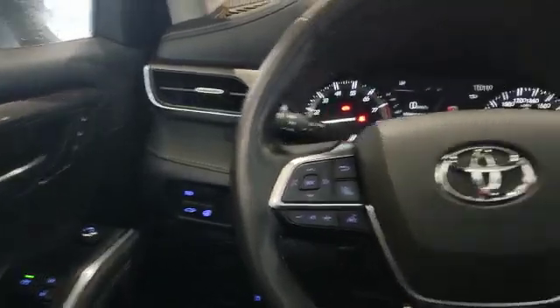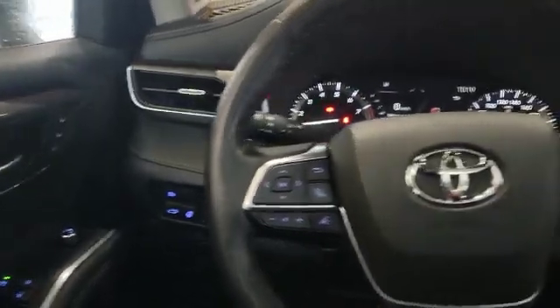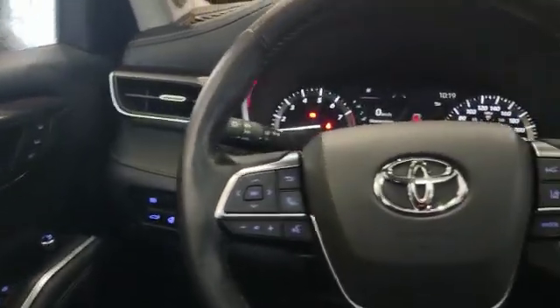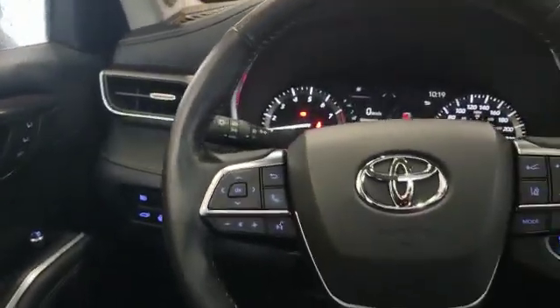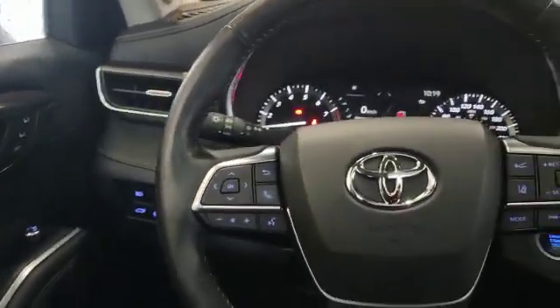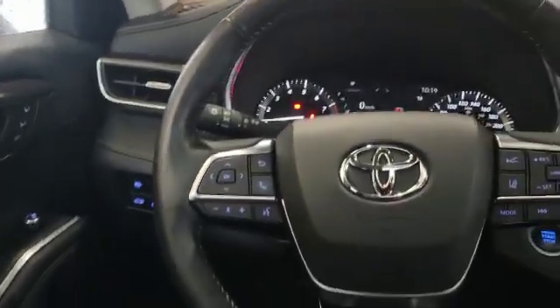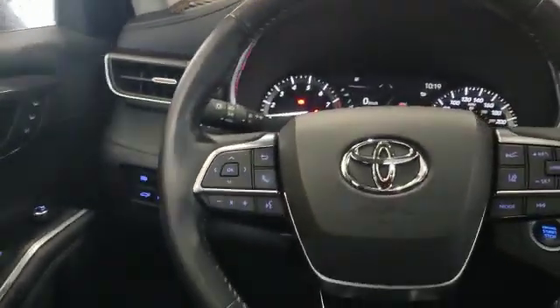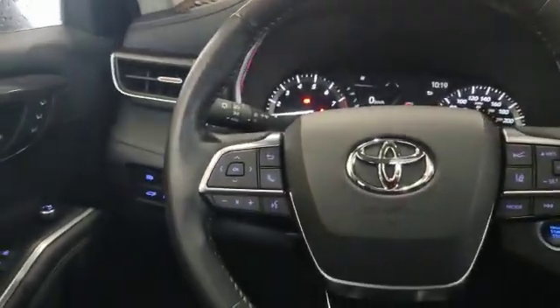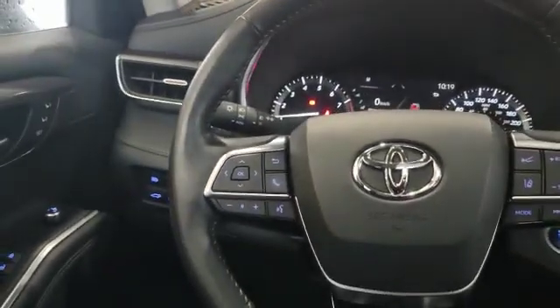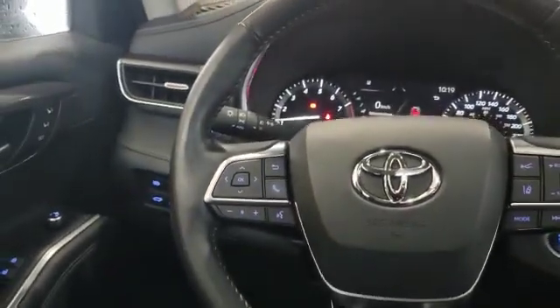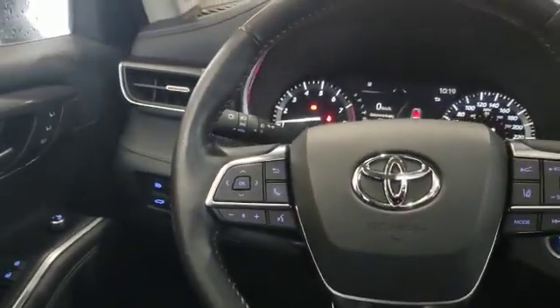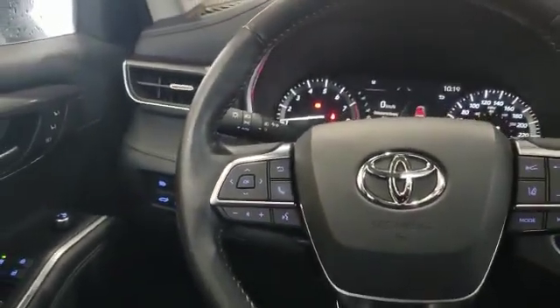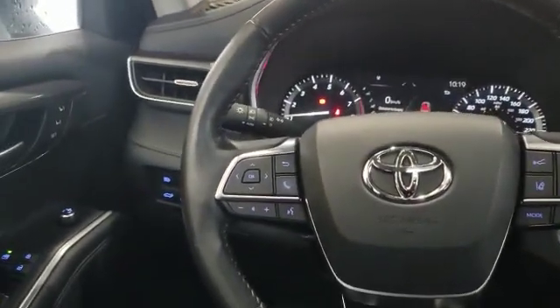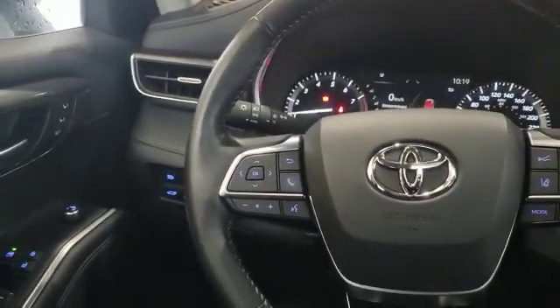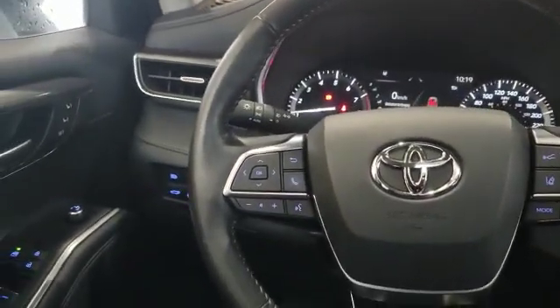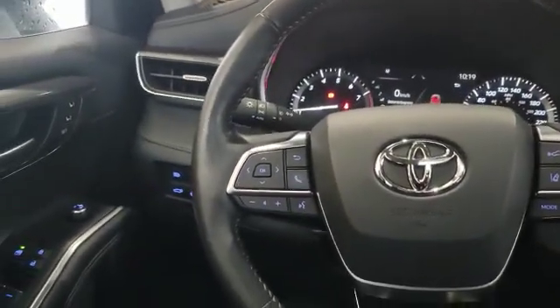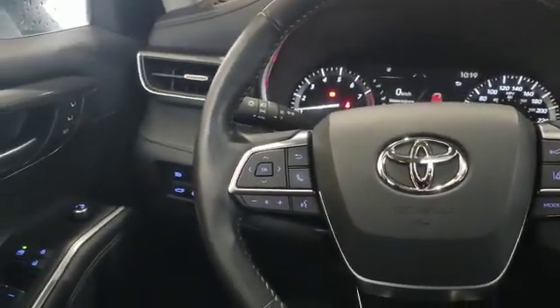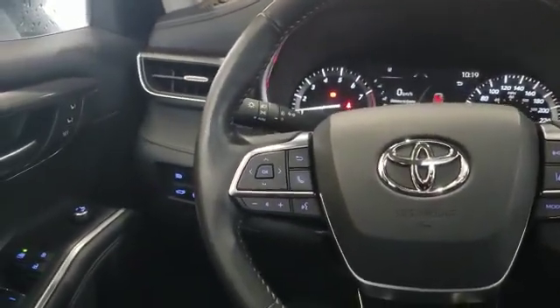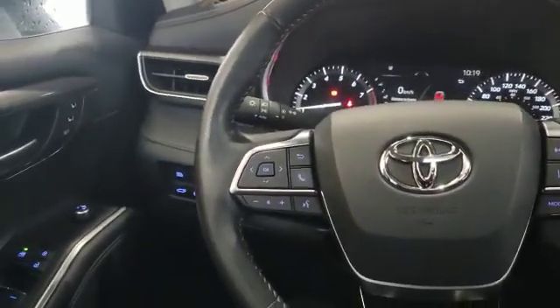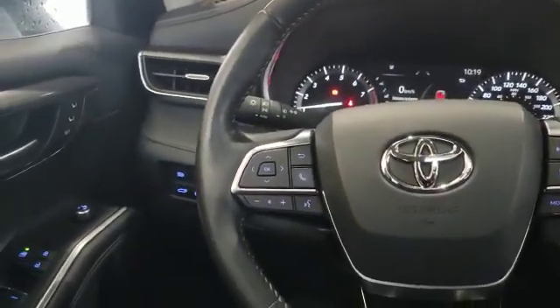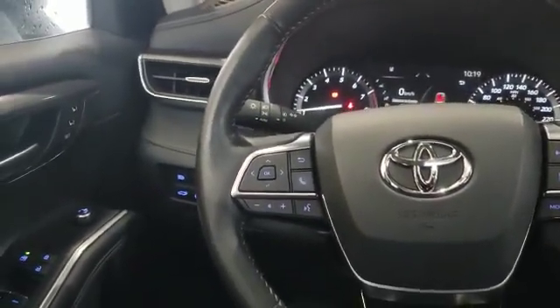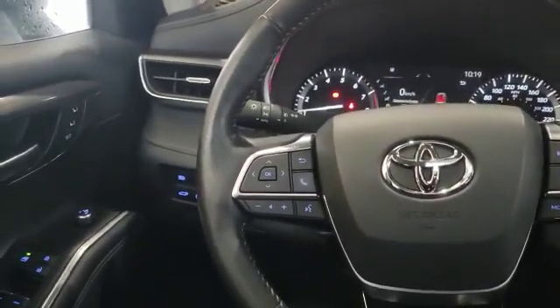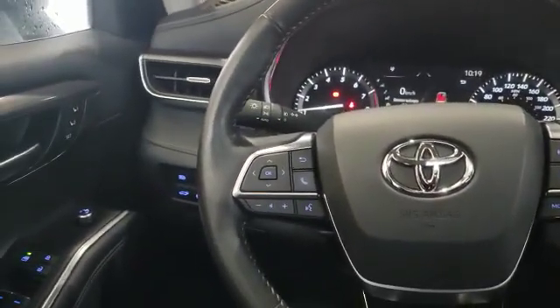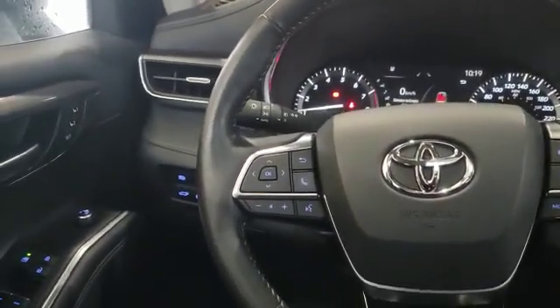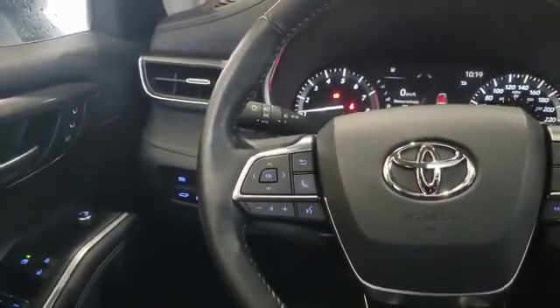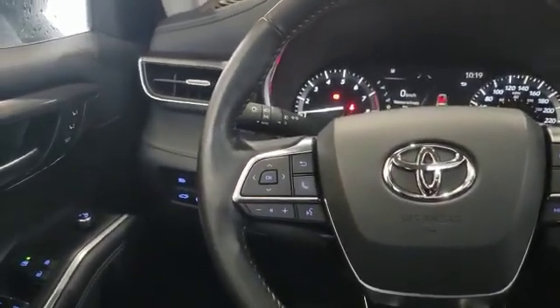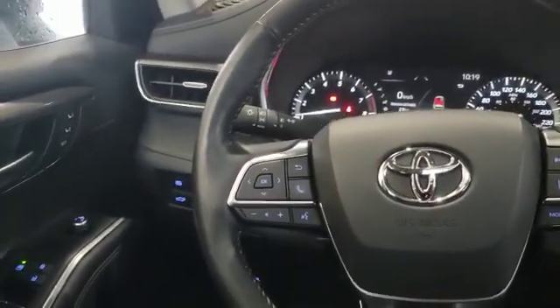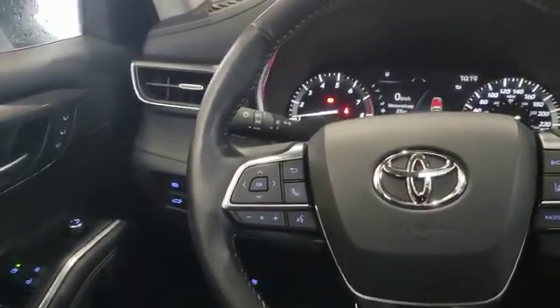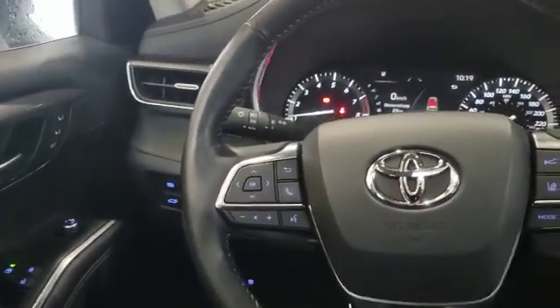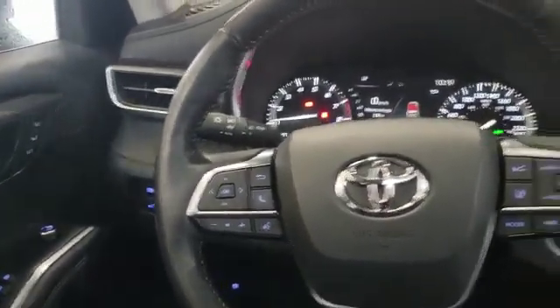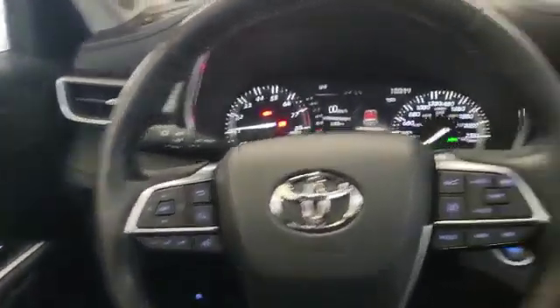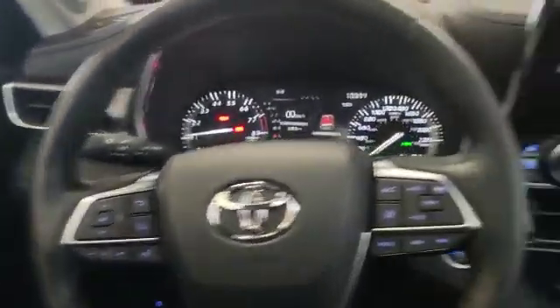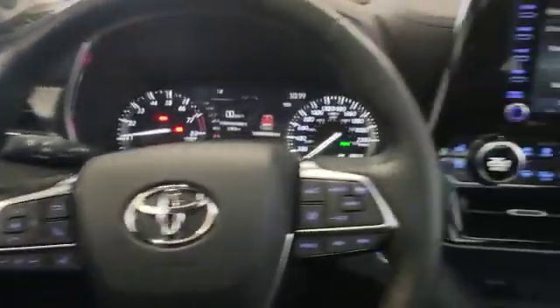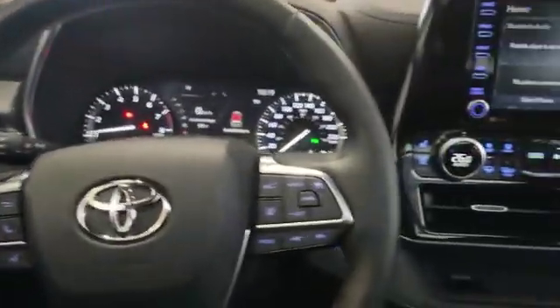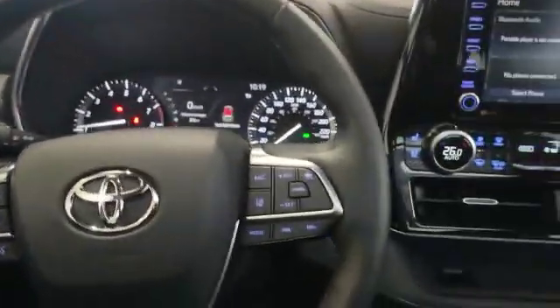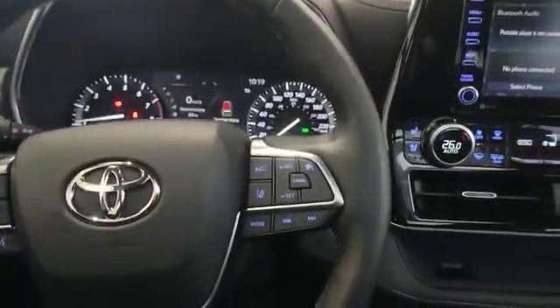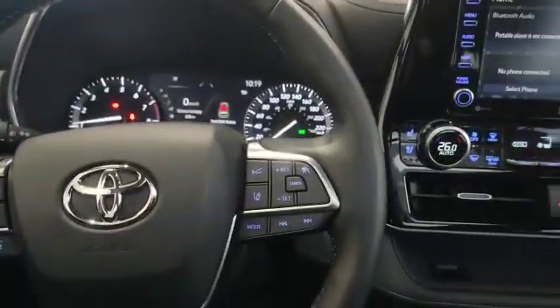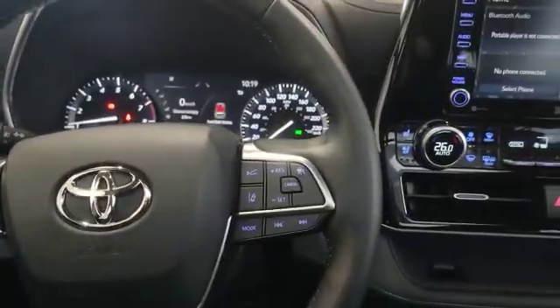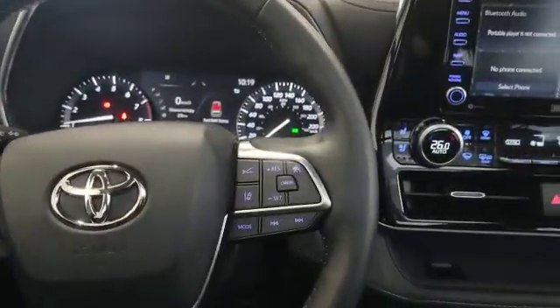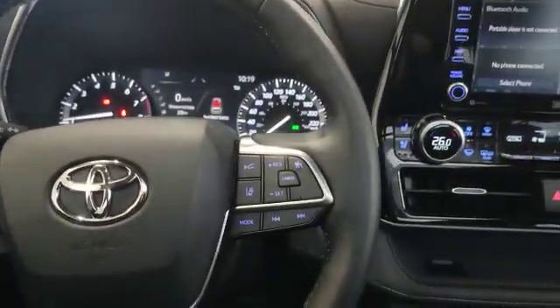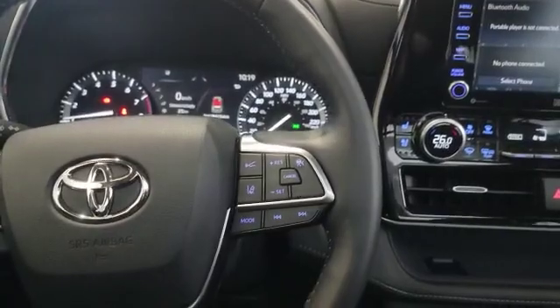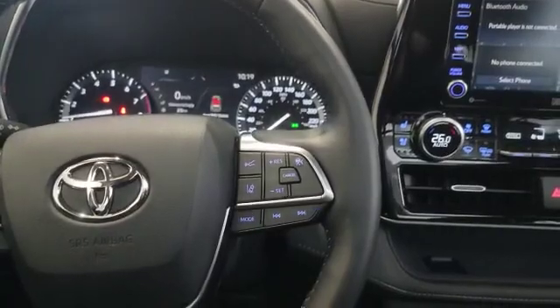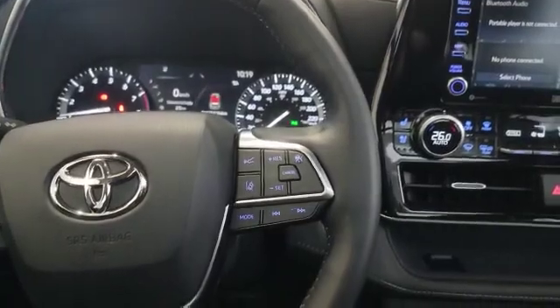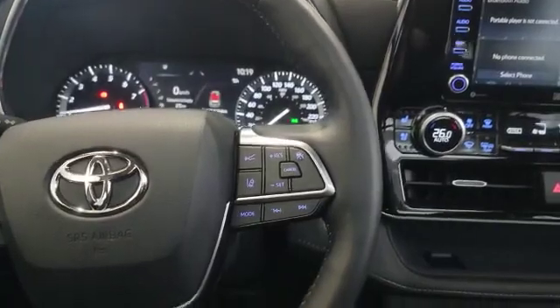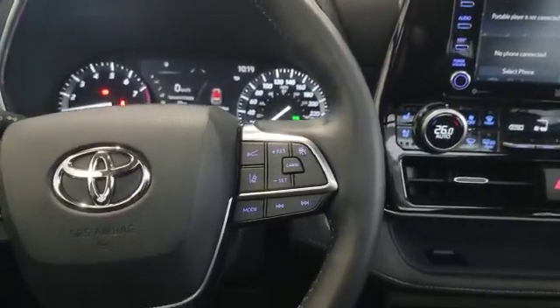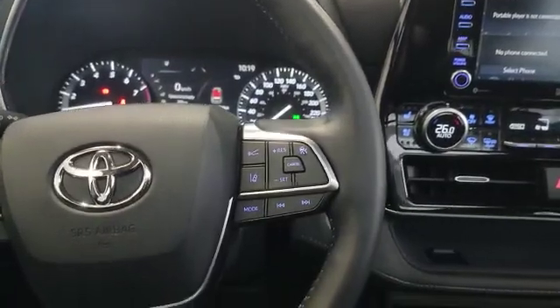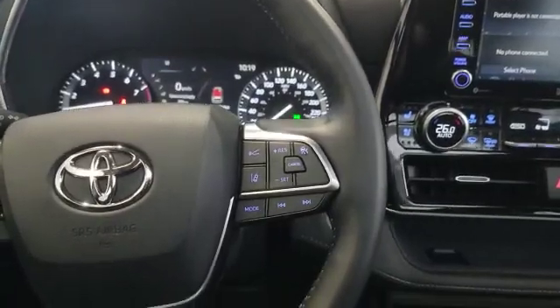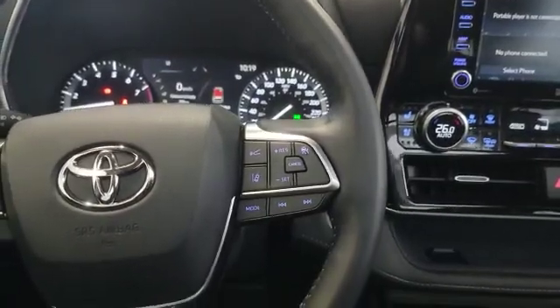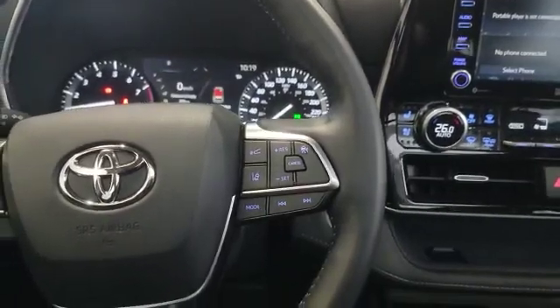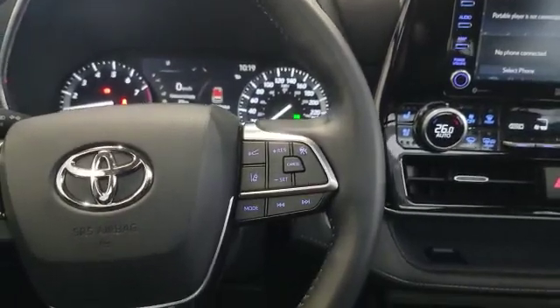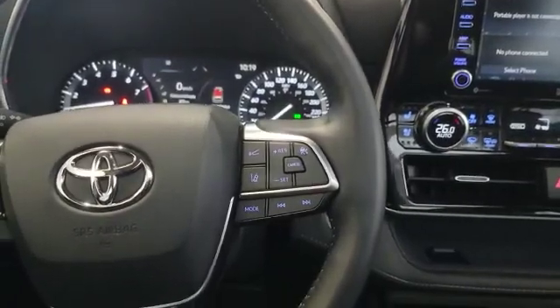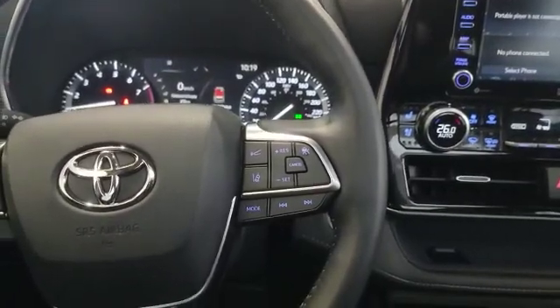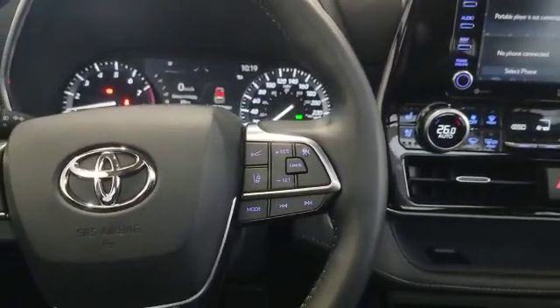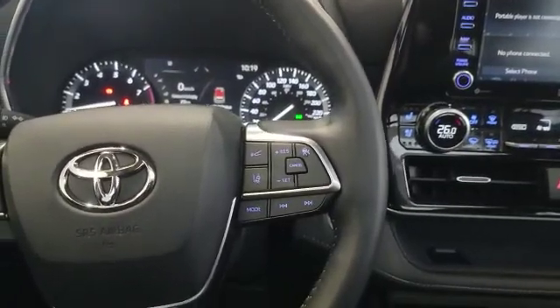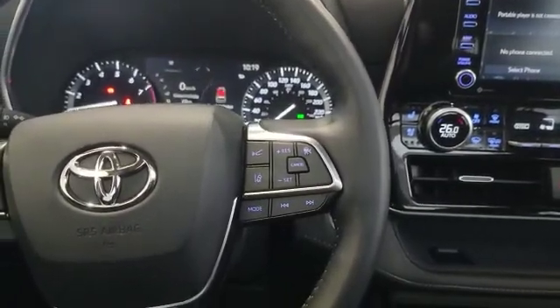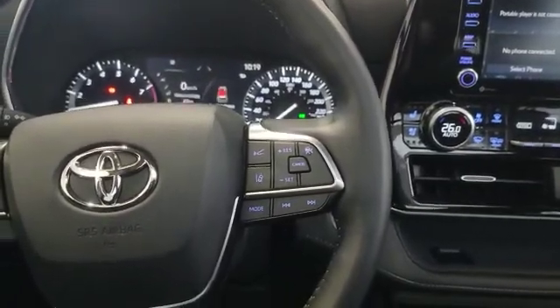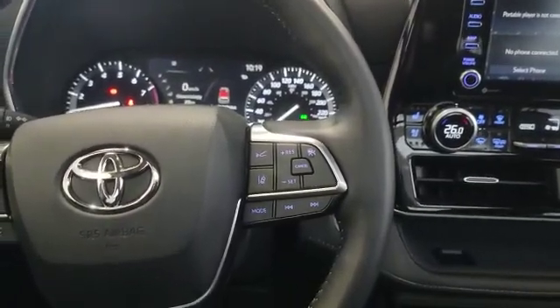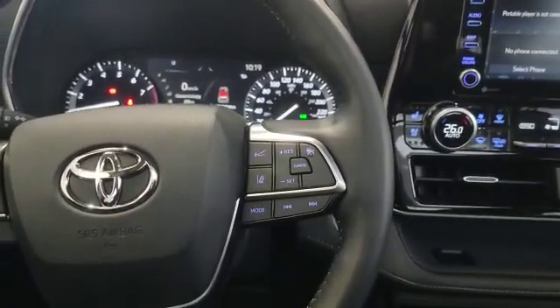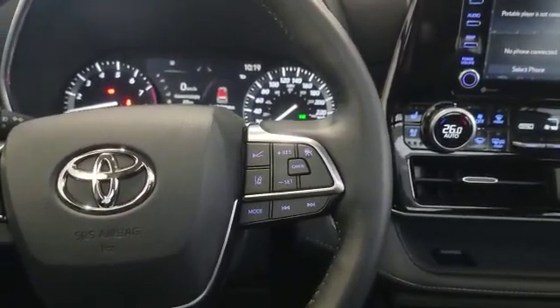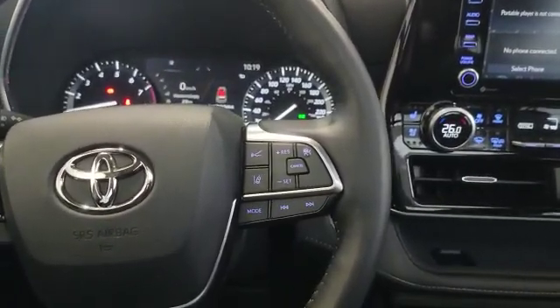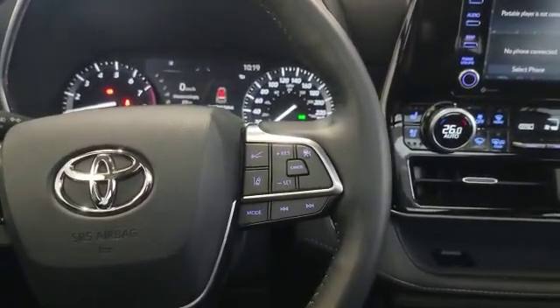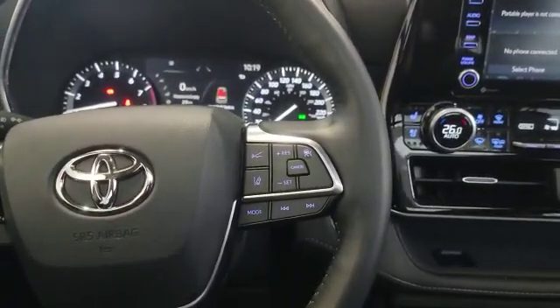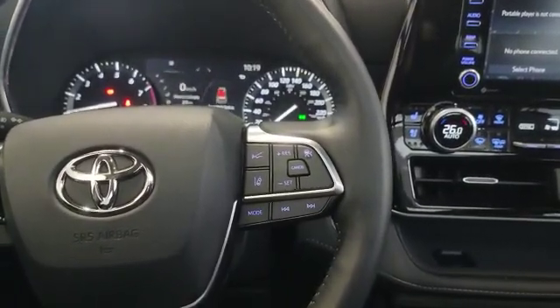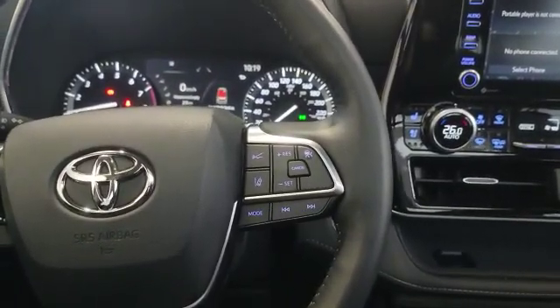On the left-hand side of the steering wheel you've got your steering wheel controls for volume and Bluetooth. On the right-hand side you've got your cruise control, and it also has adaptive cruise control and lane keep assist.